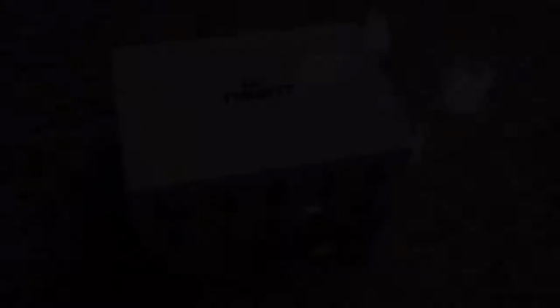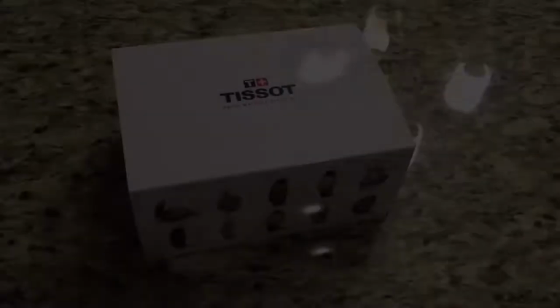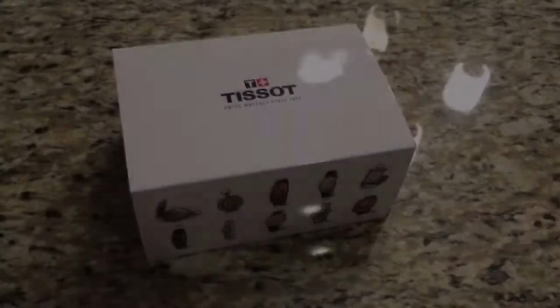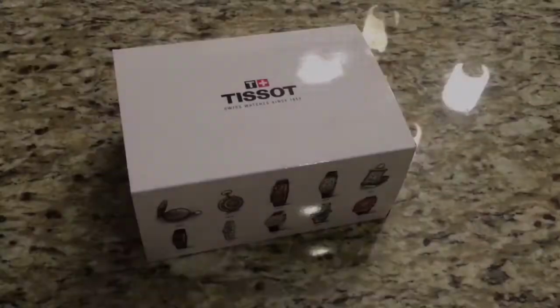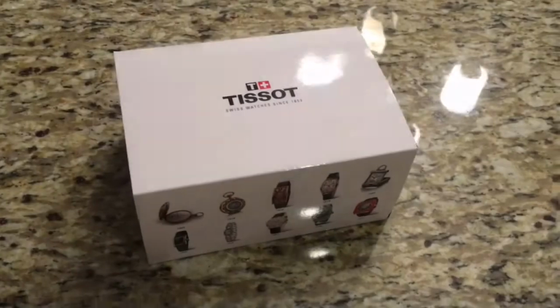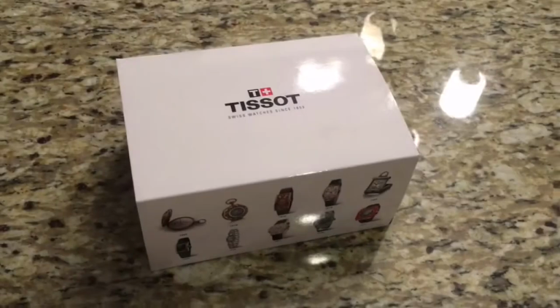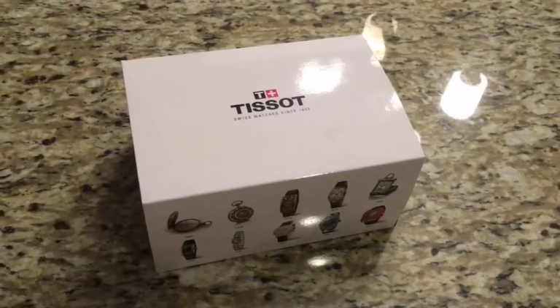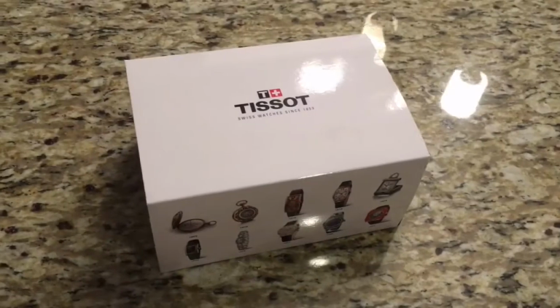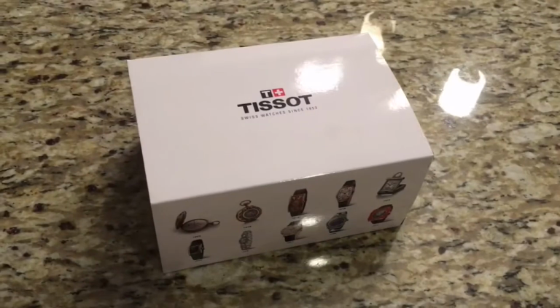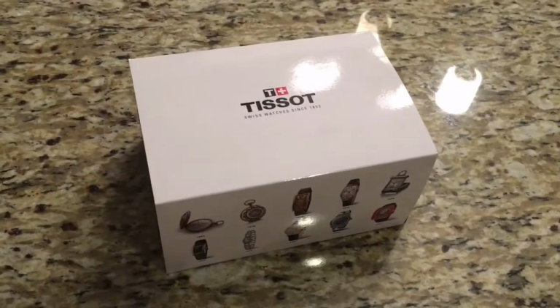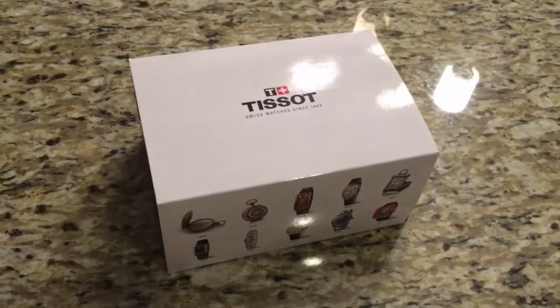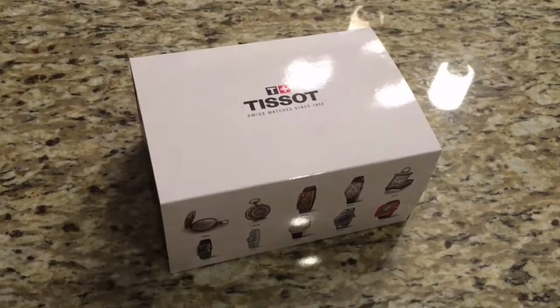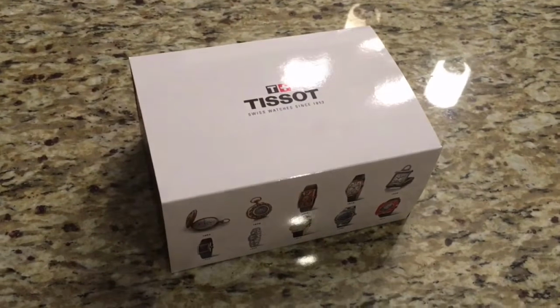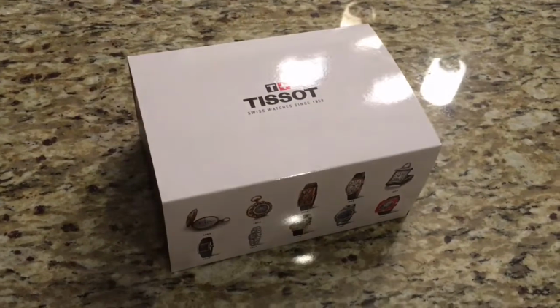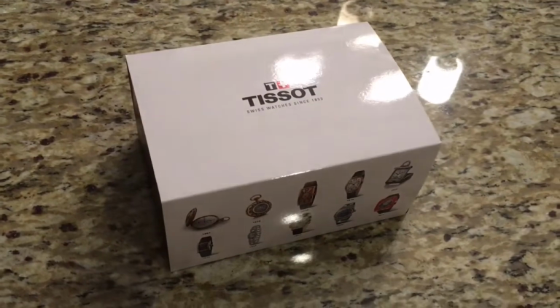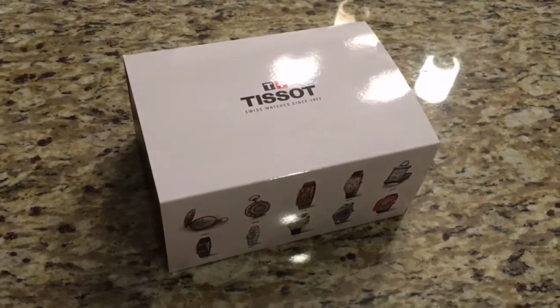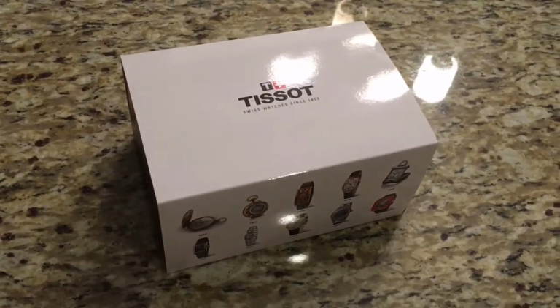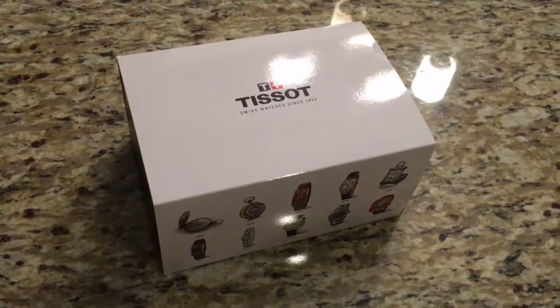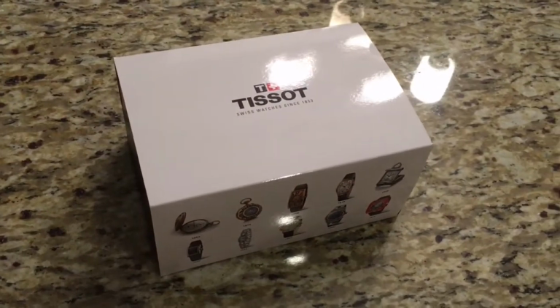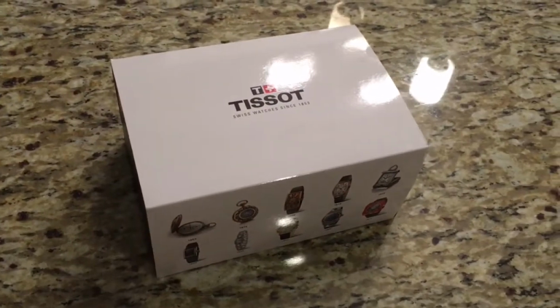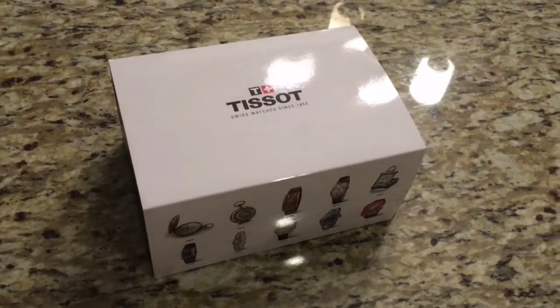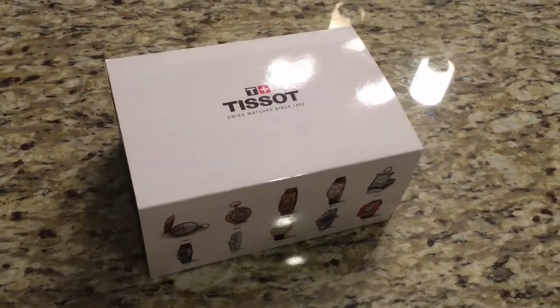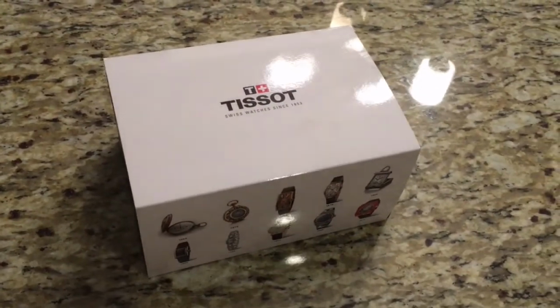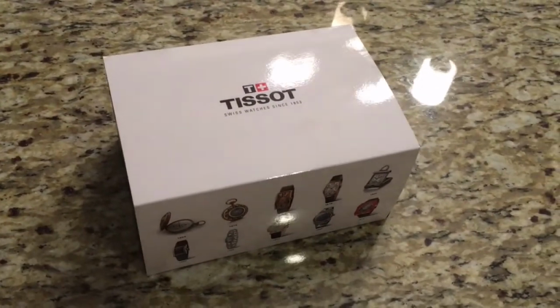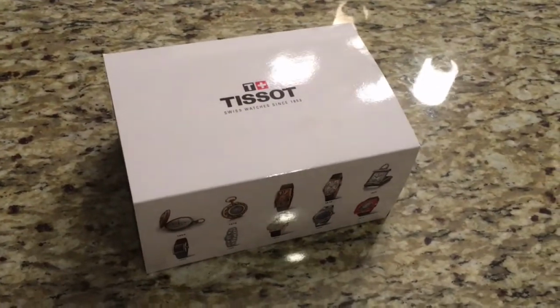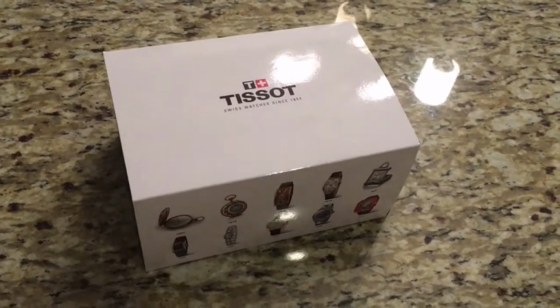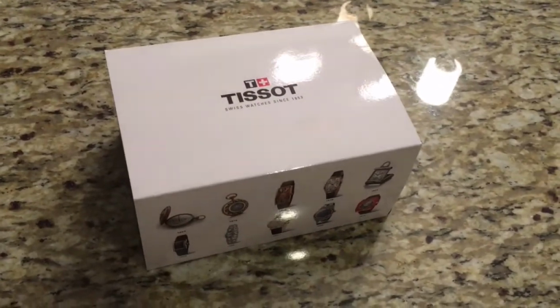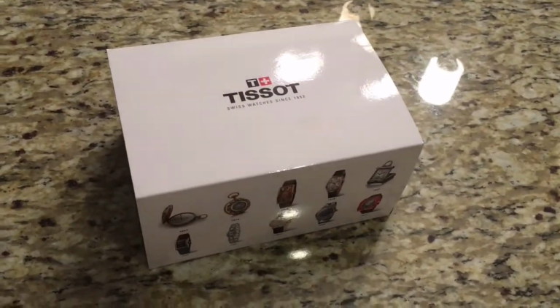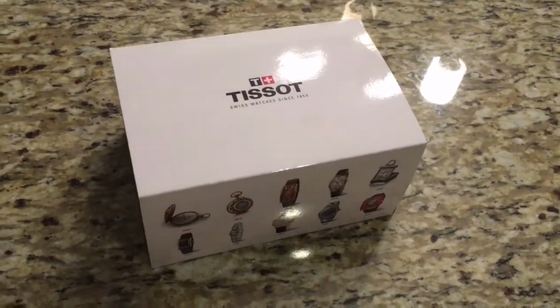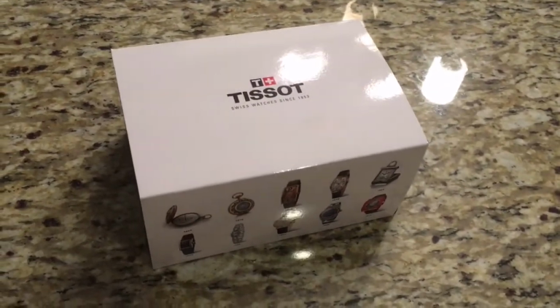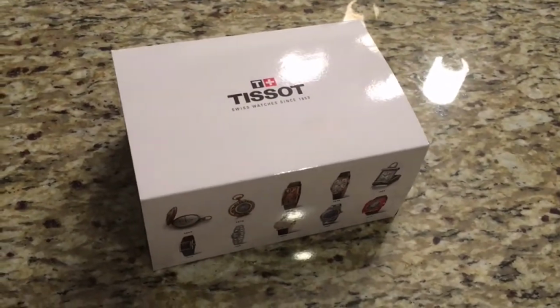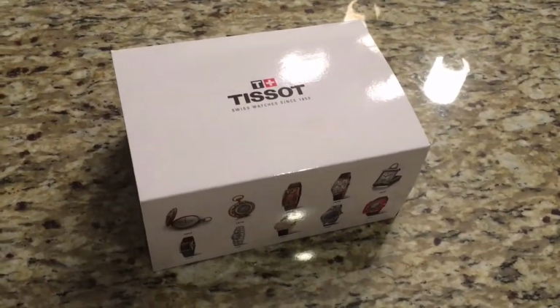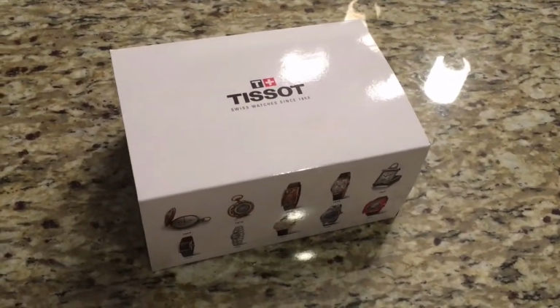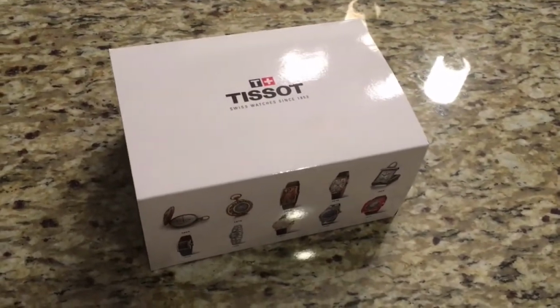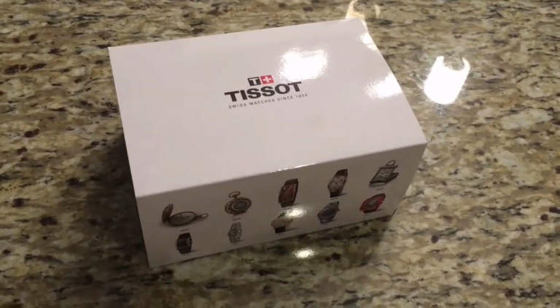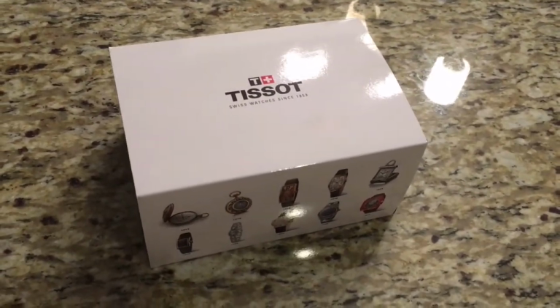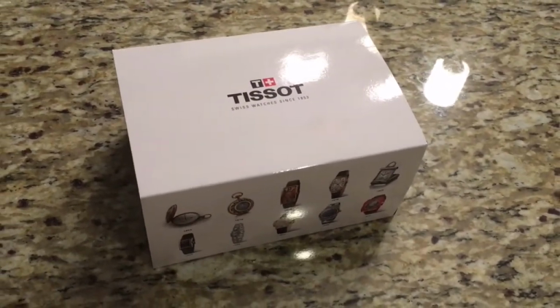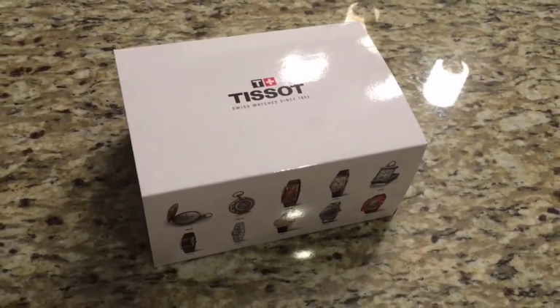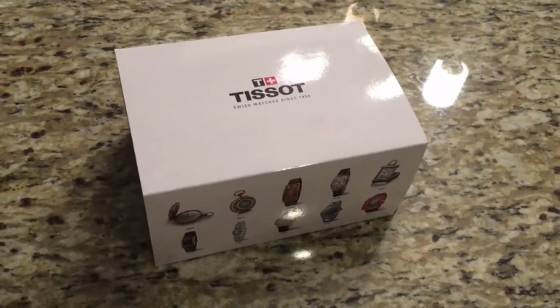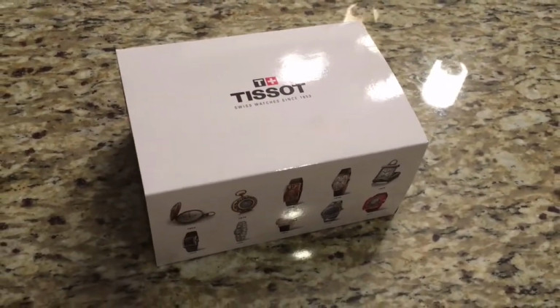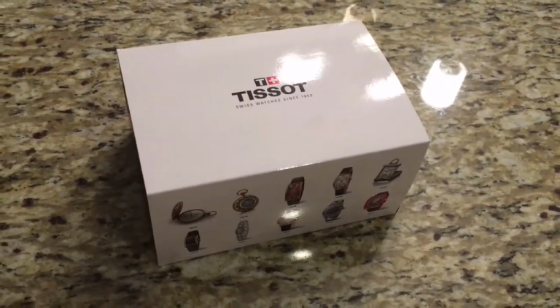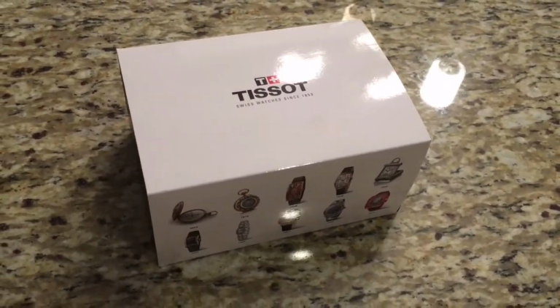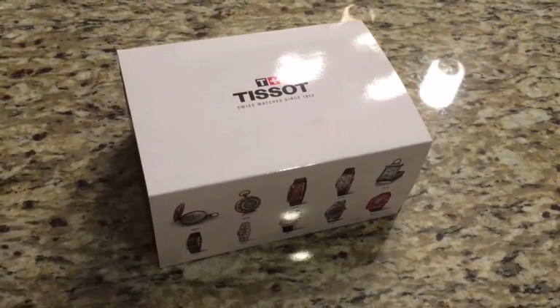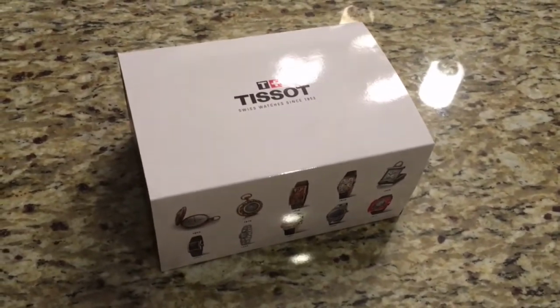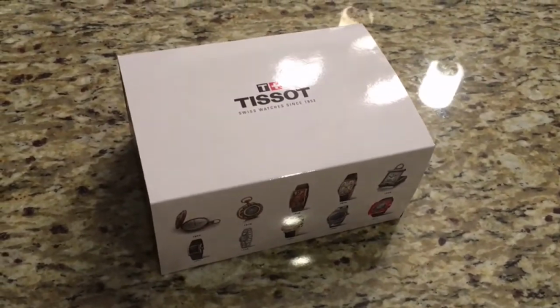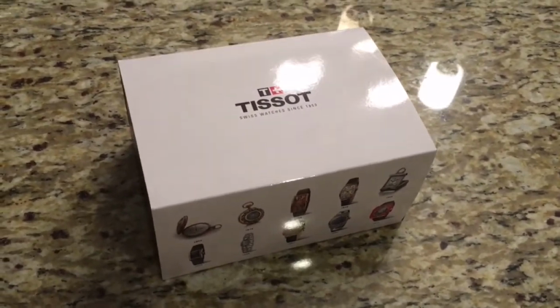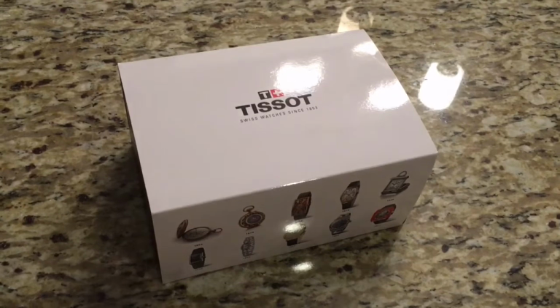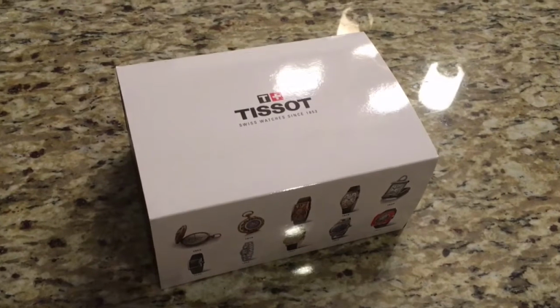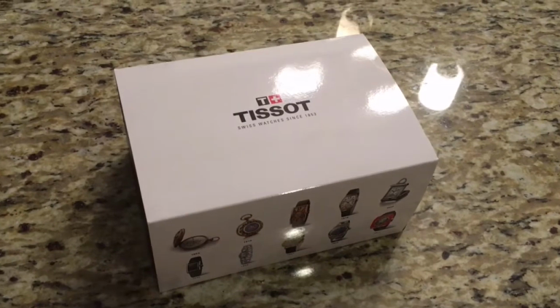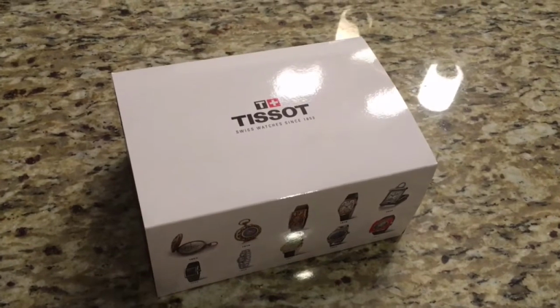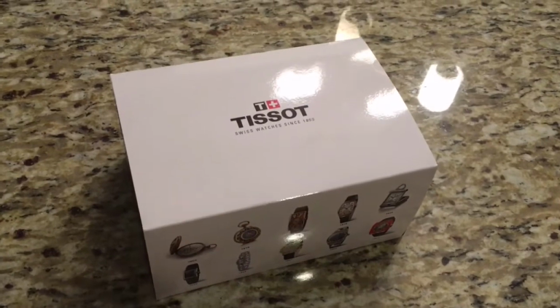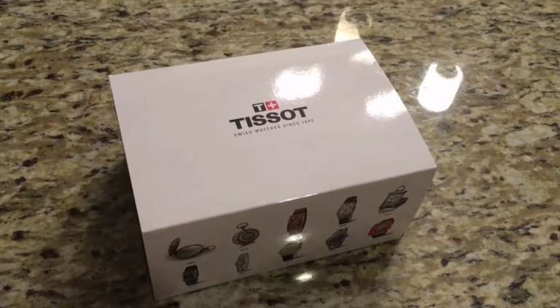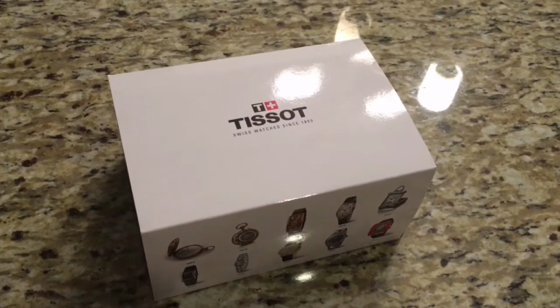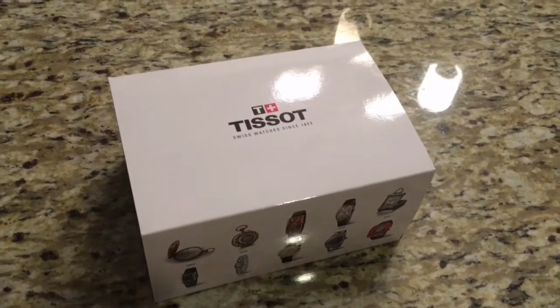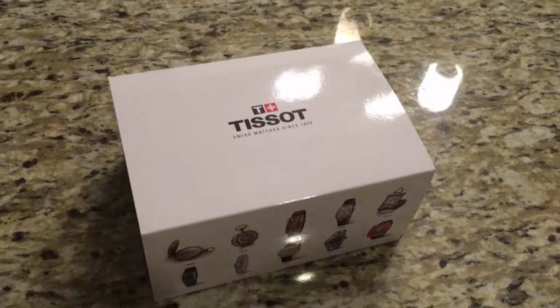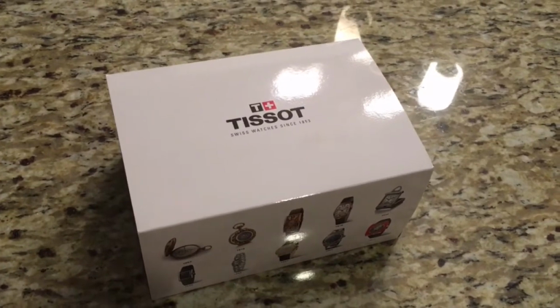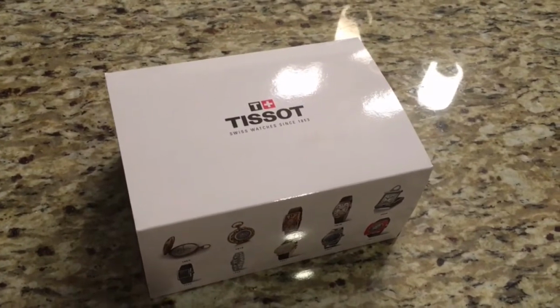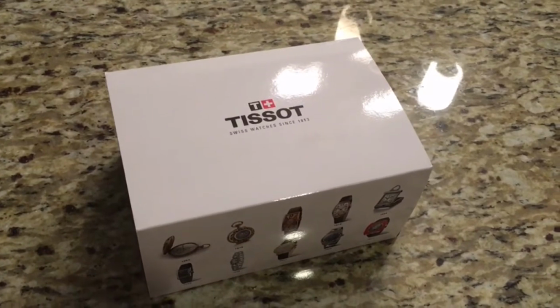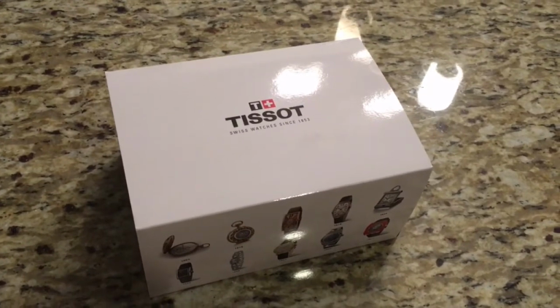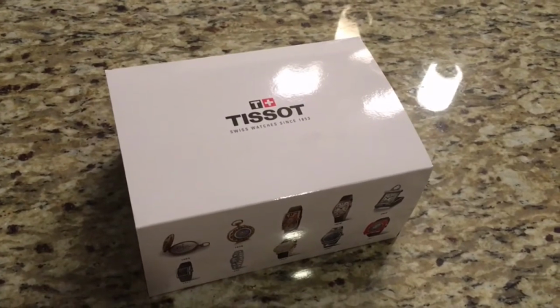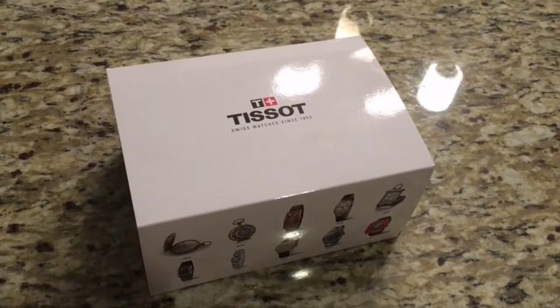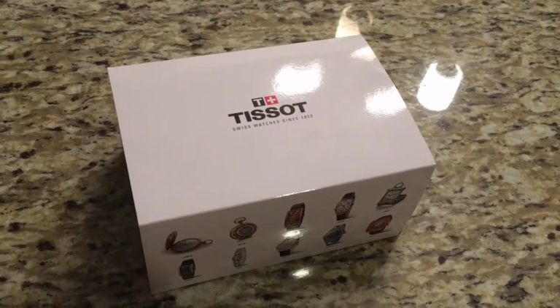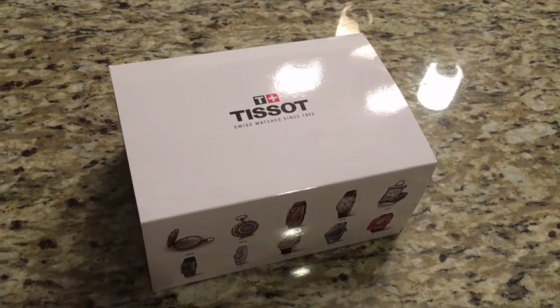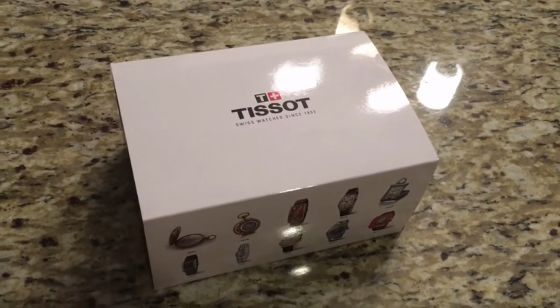Hey guys, today I have here the Tissot PRS200 chronograph watch with a black dial and a leather strap.